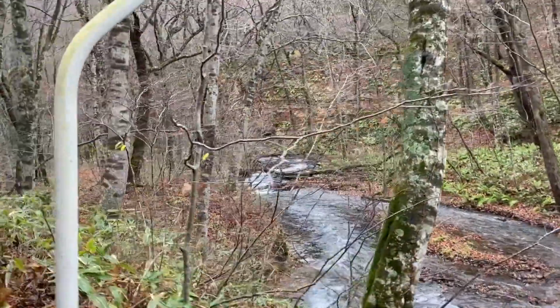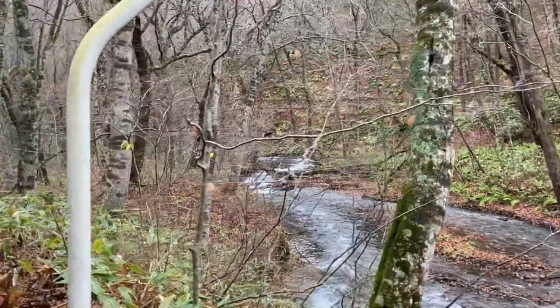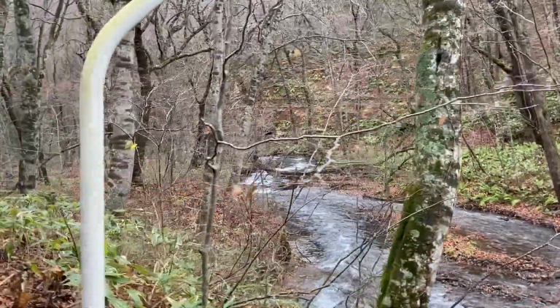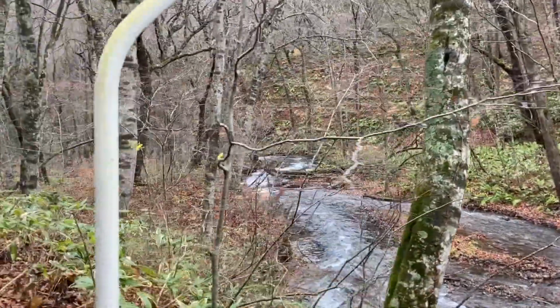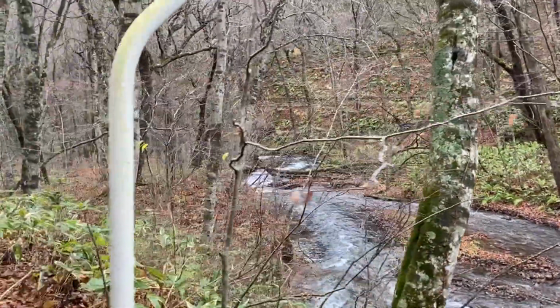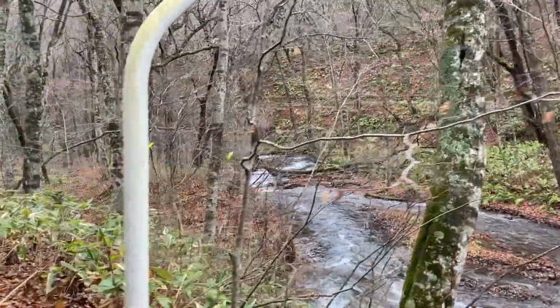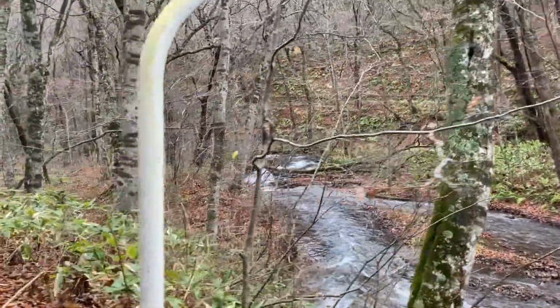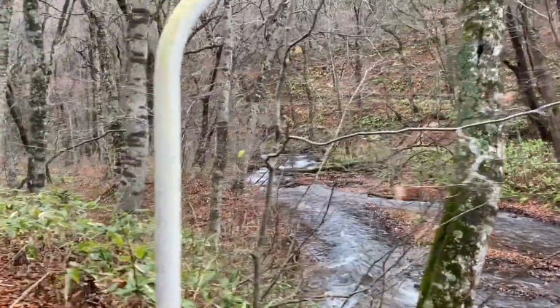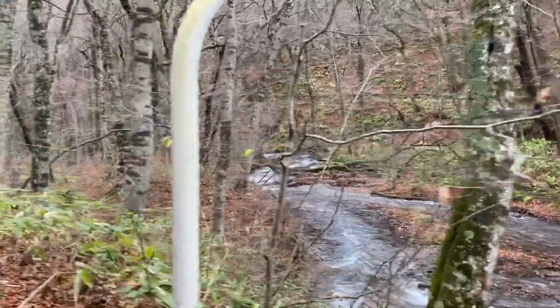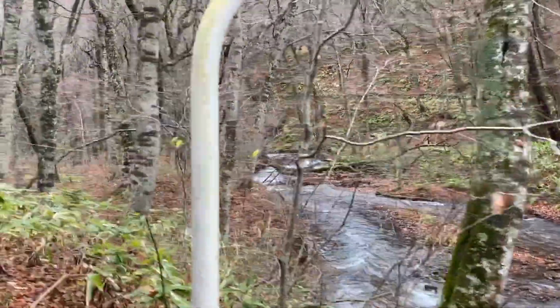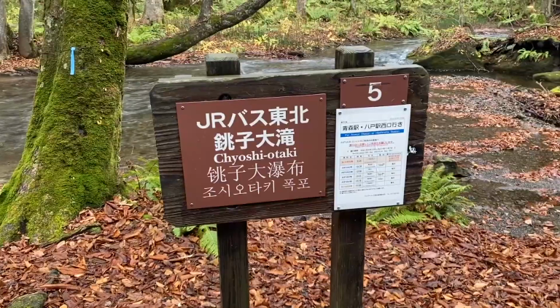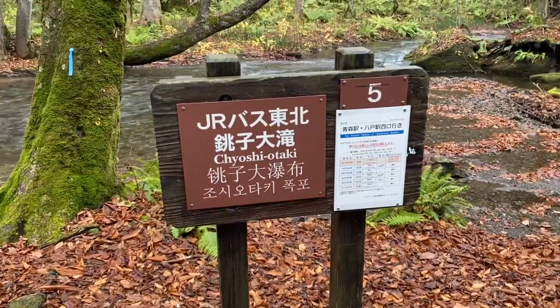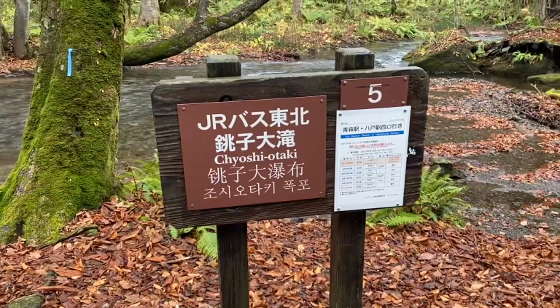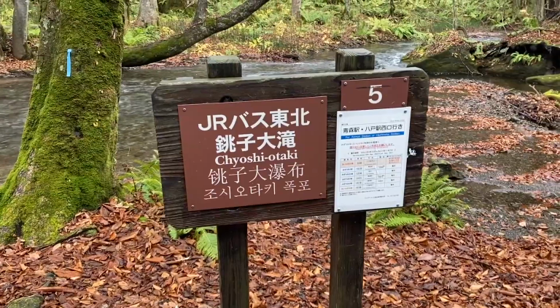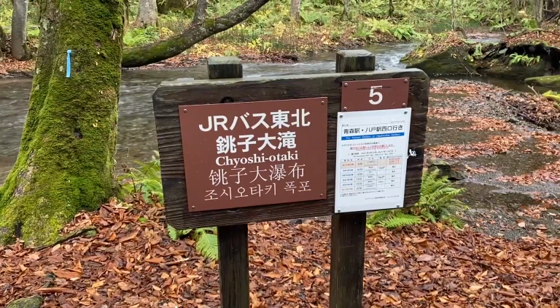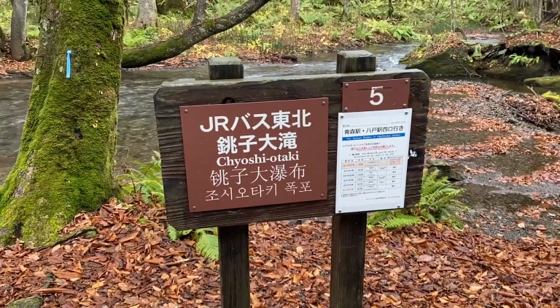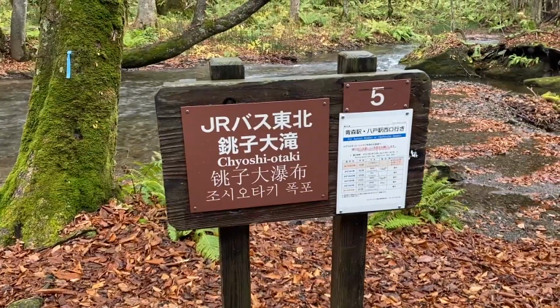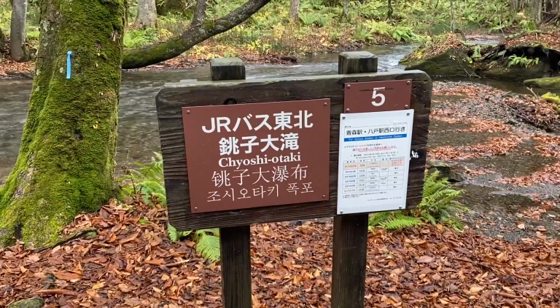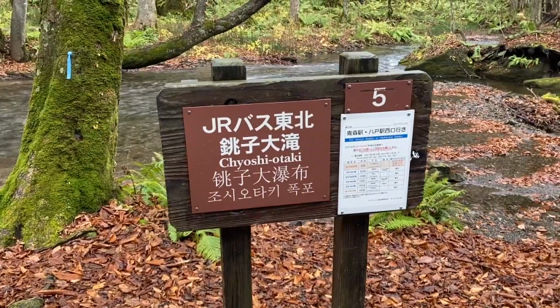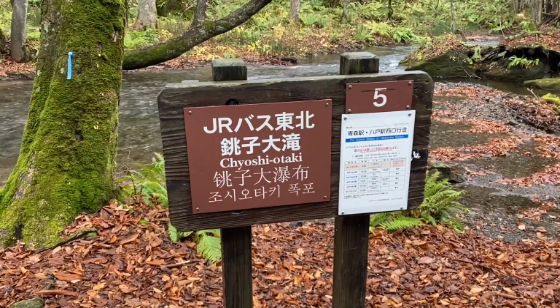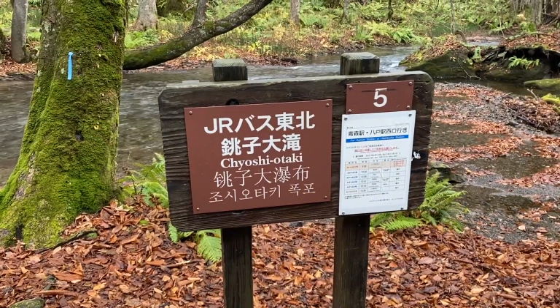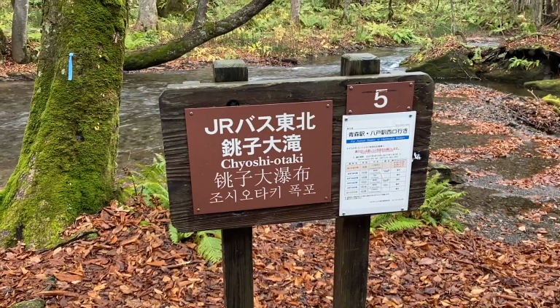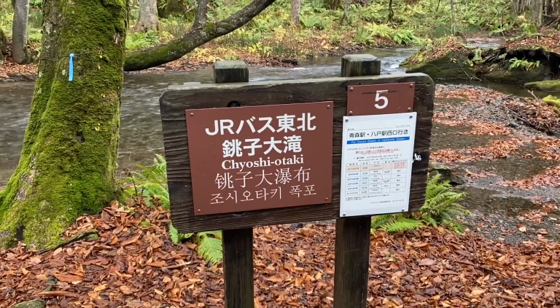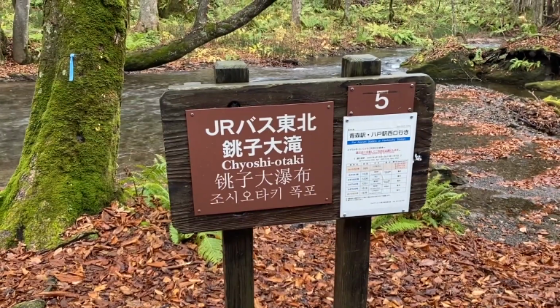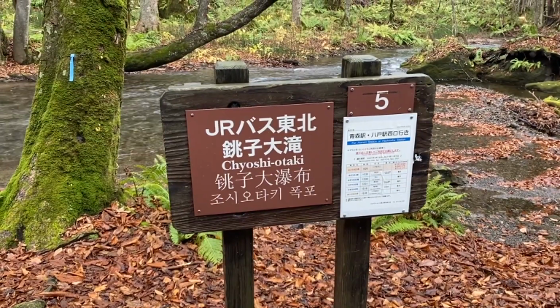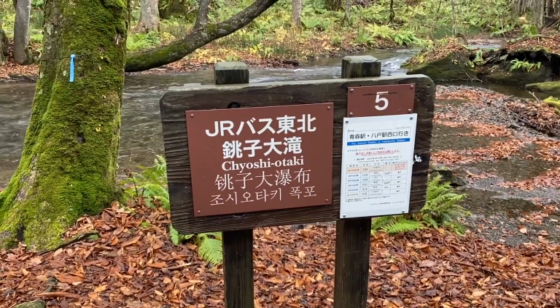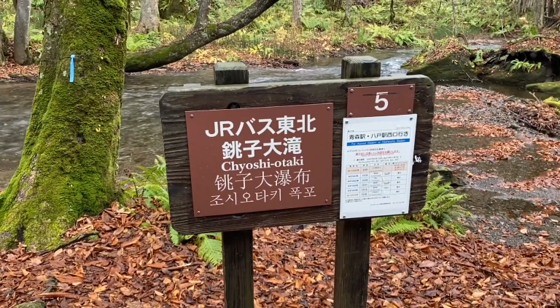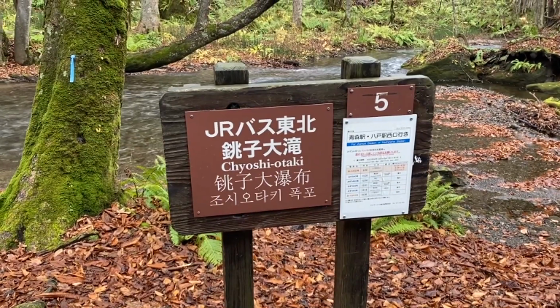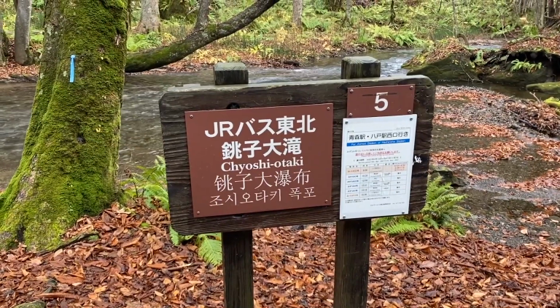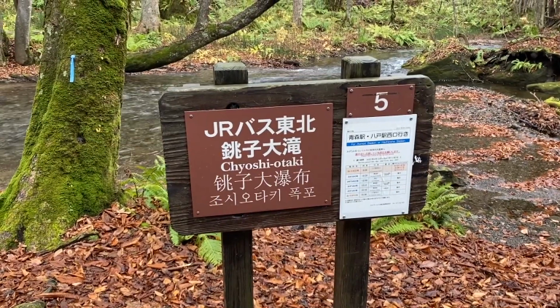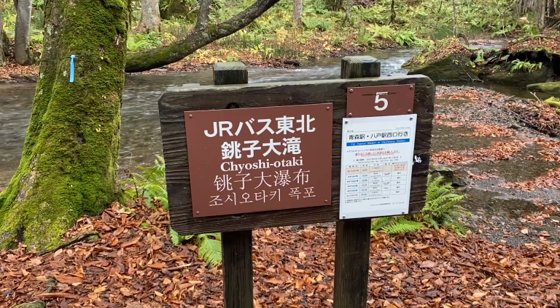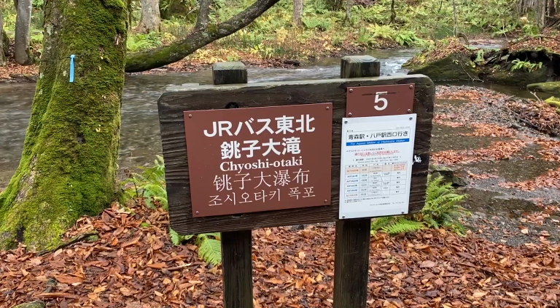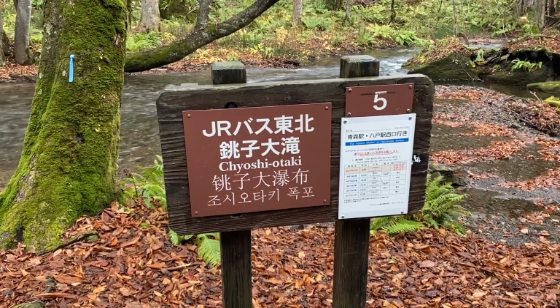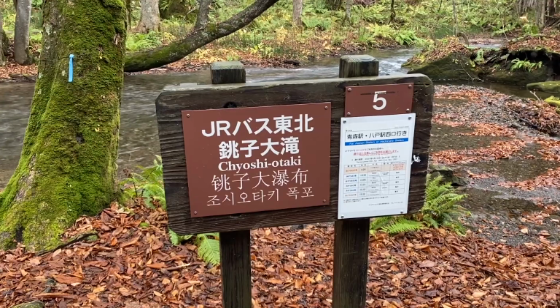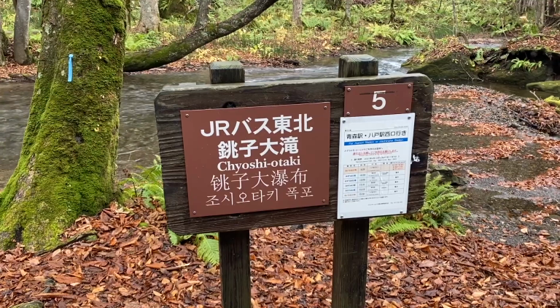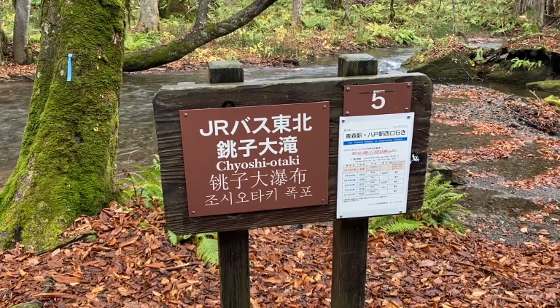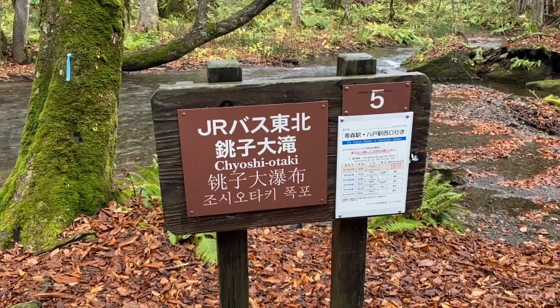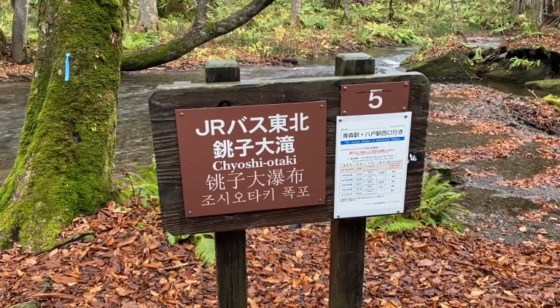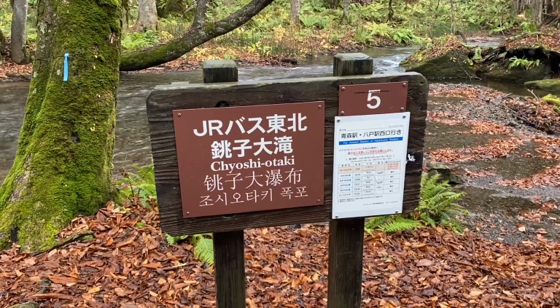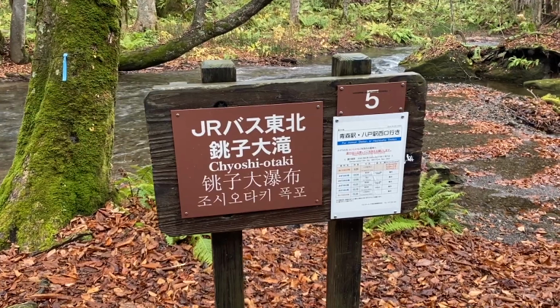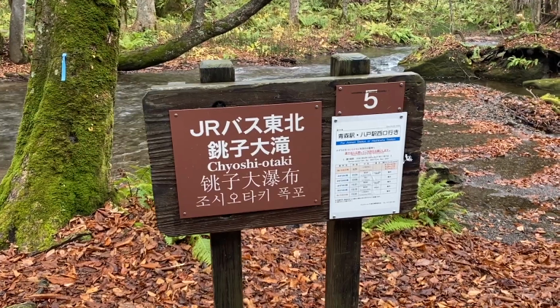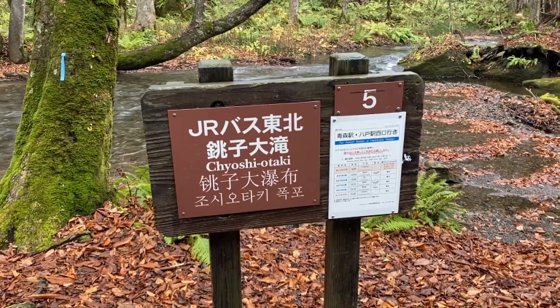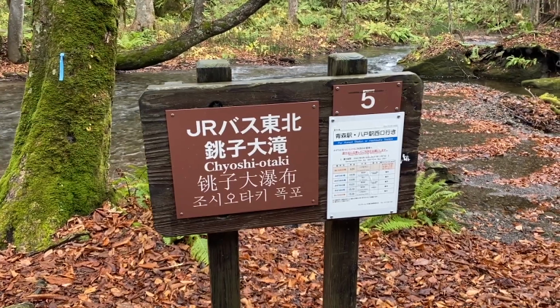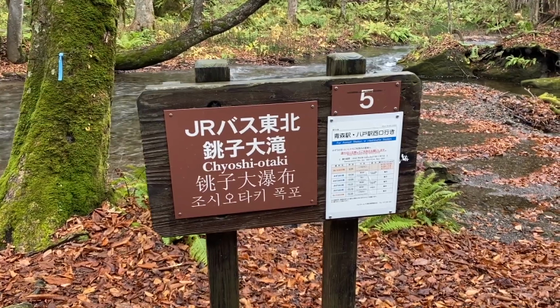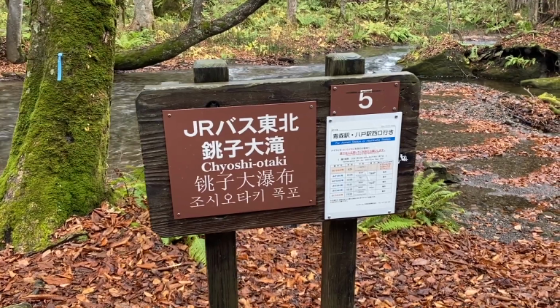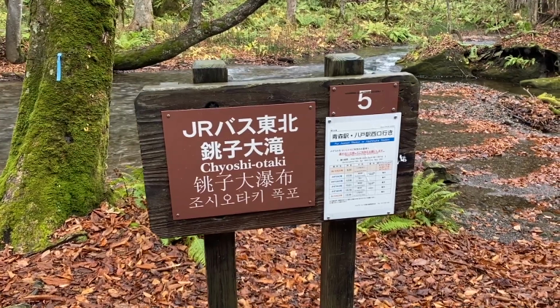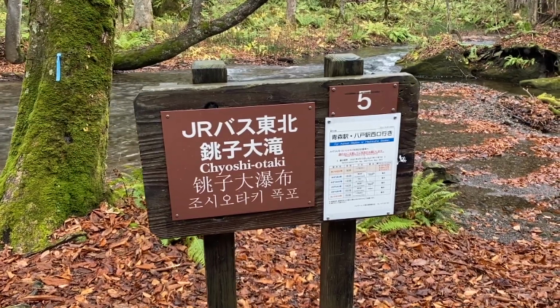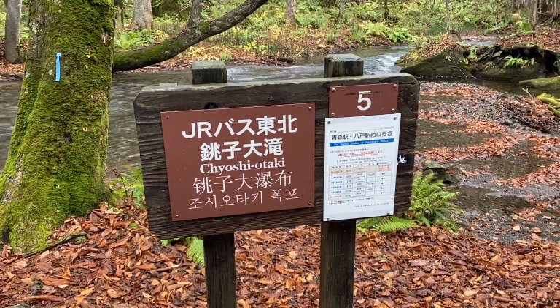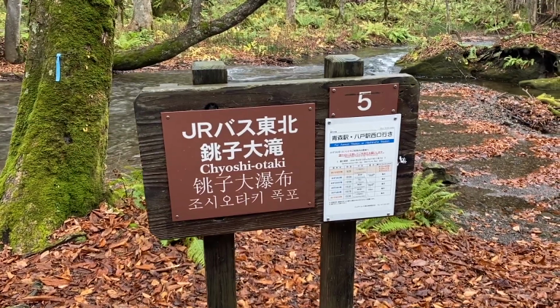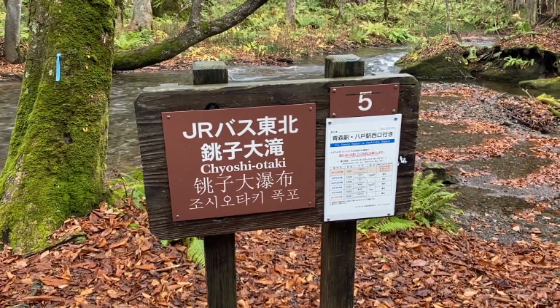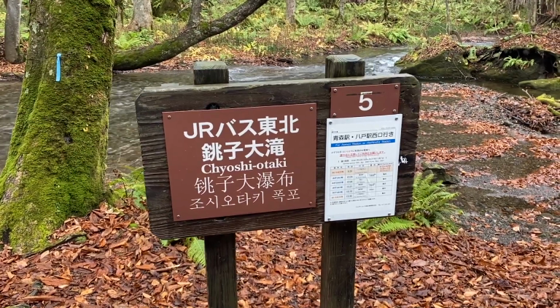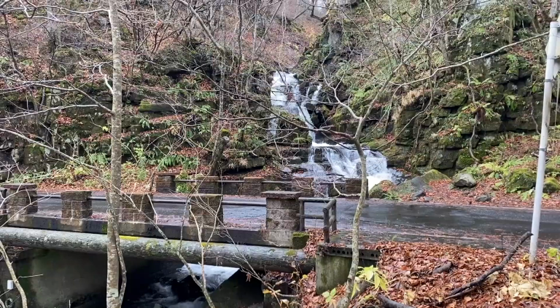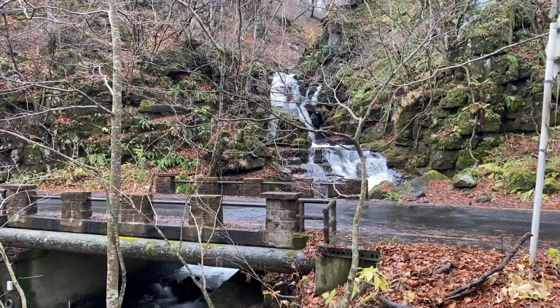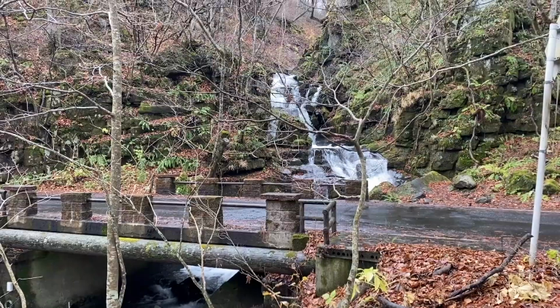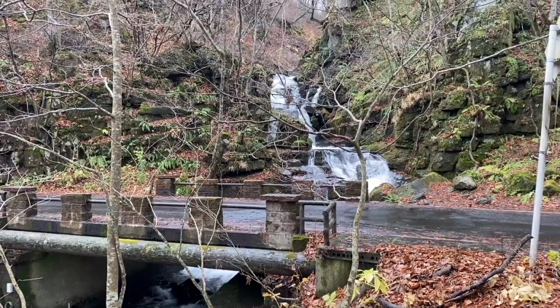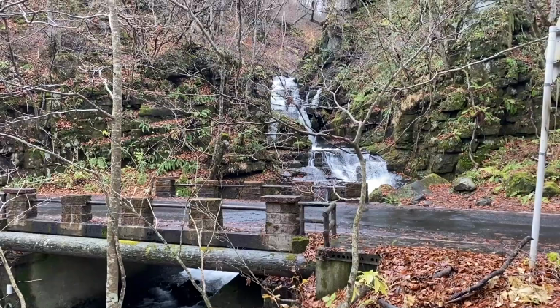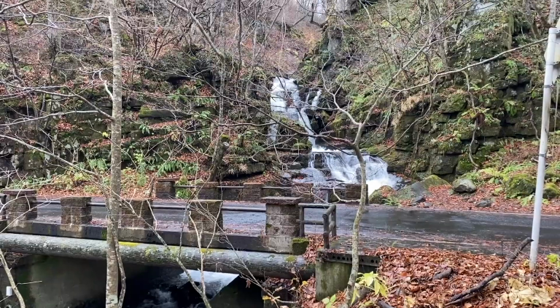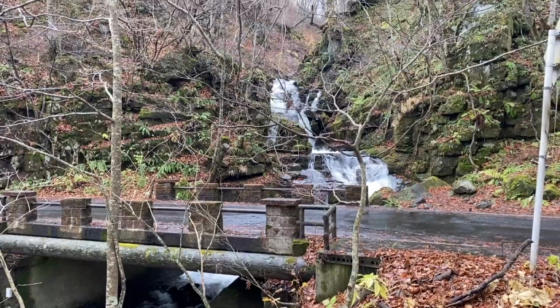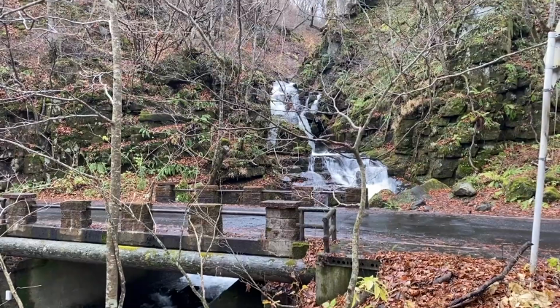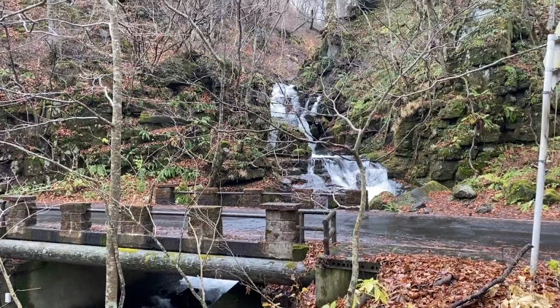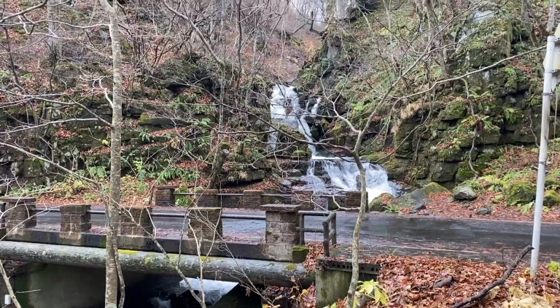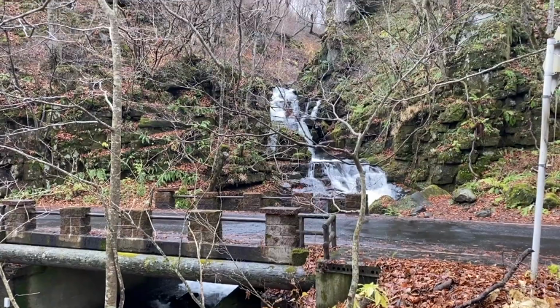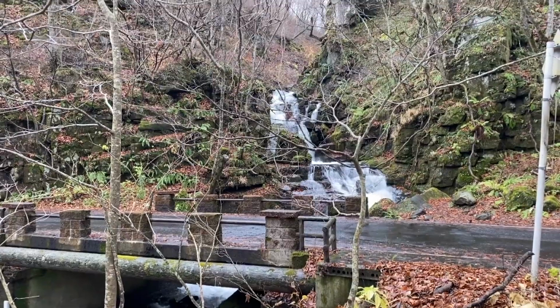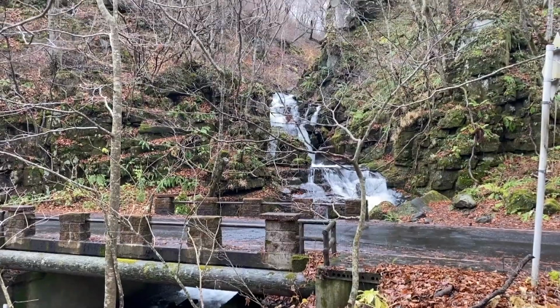There is a bus stop along the route so you can take the bus to certain spots to start your hike at different points of entry.